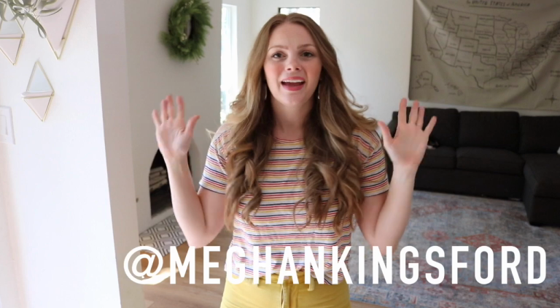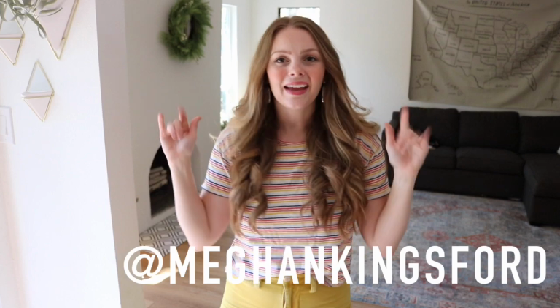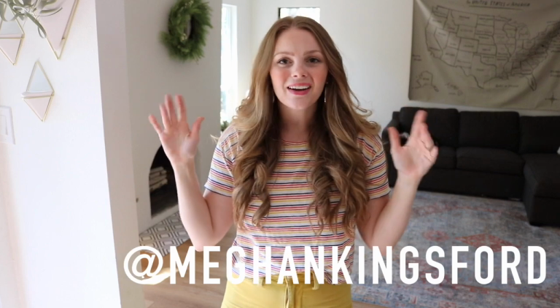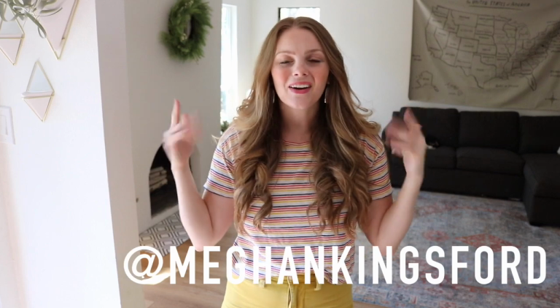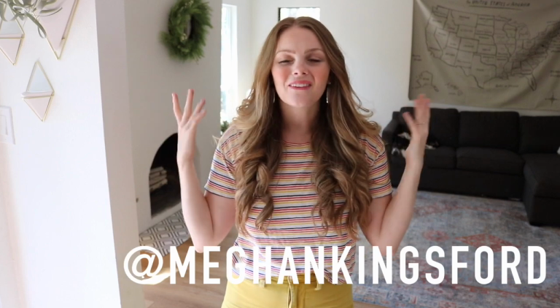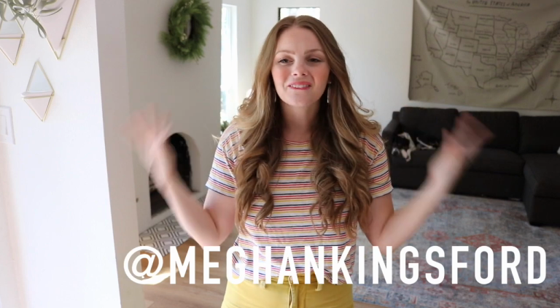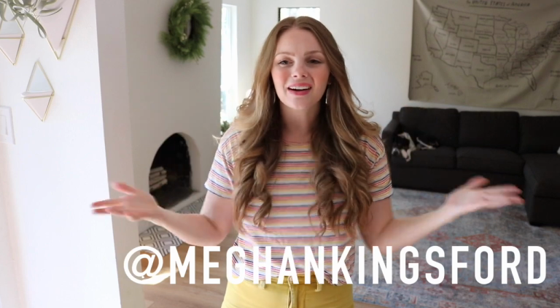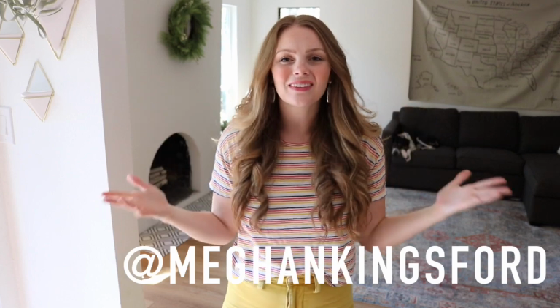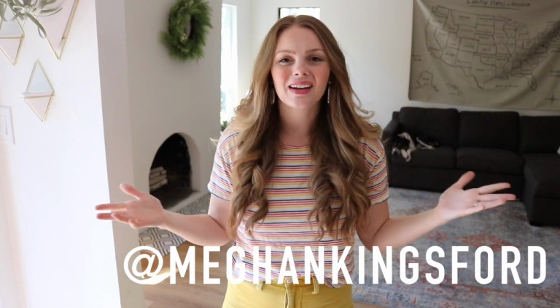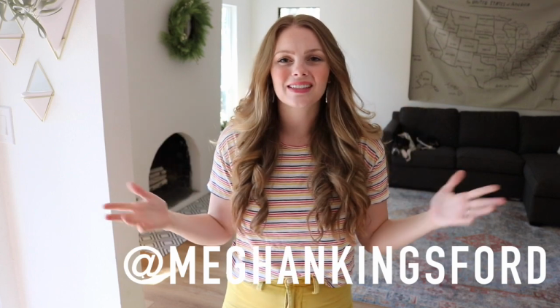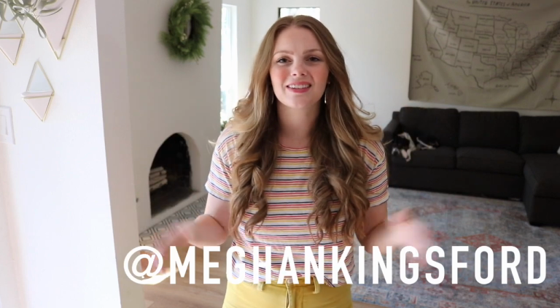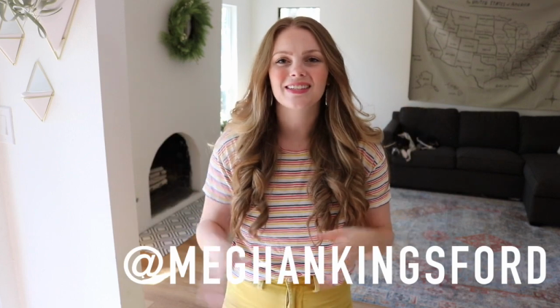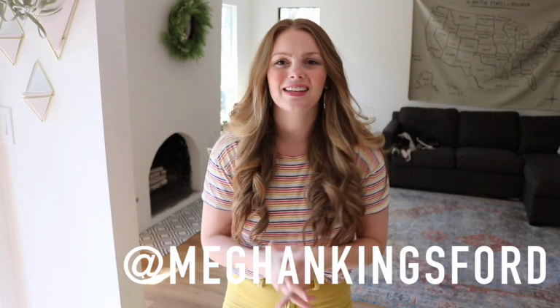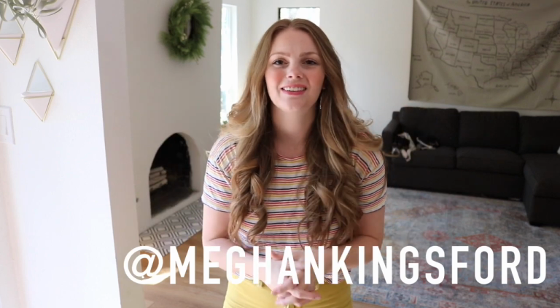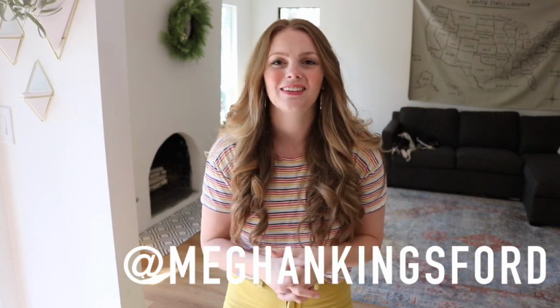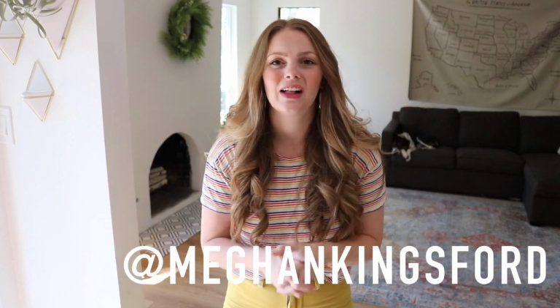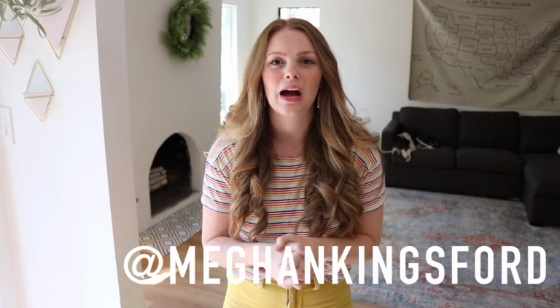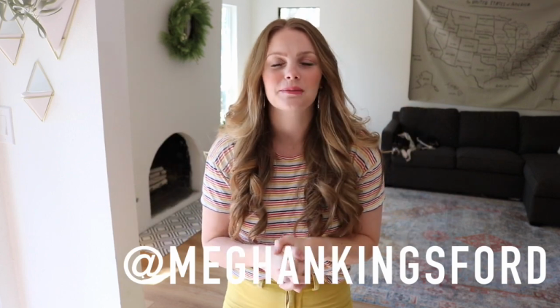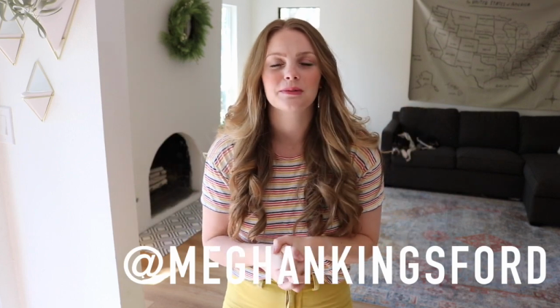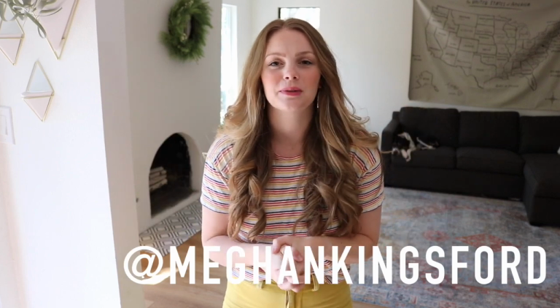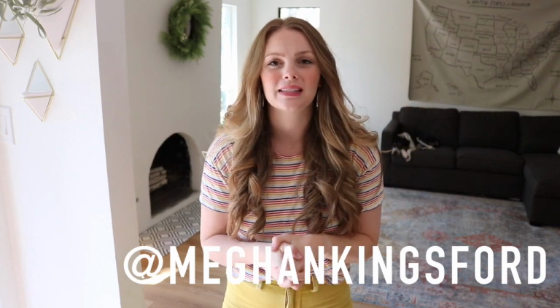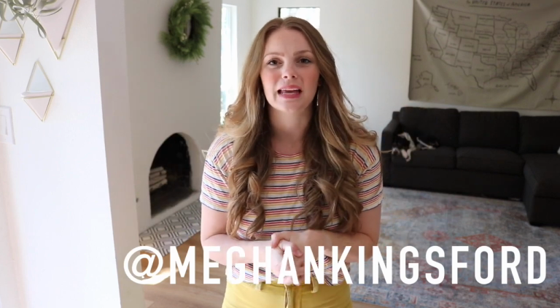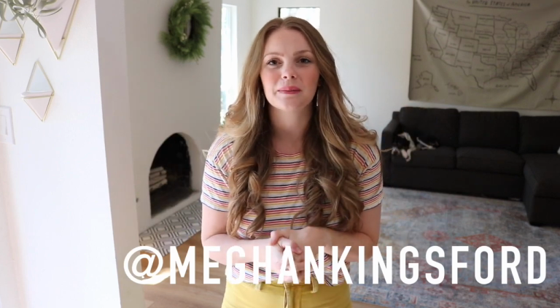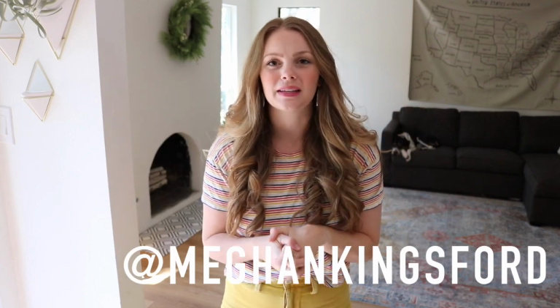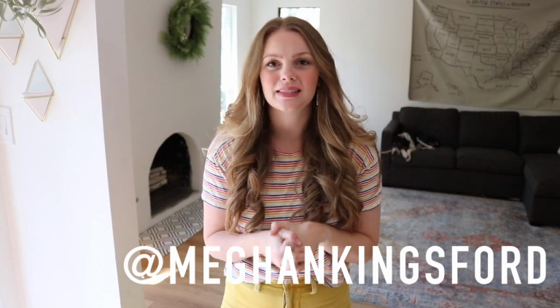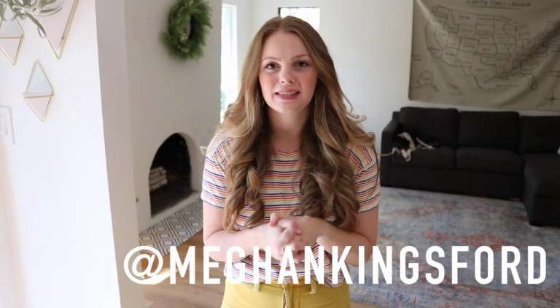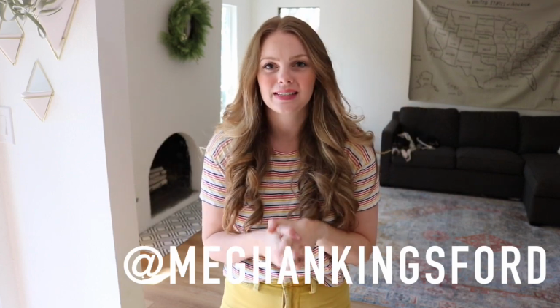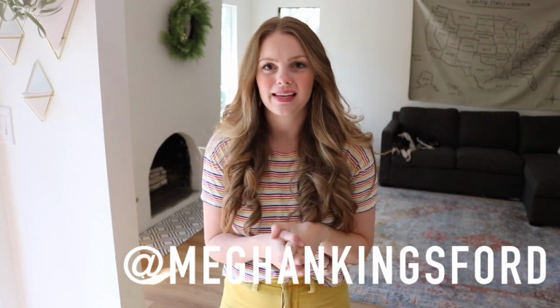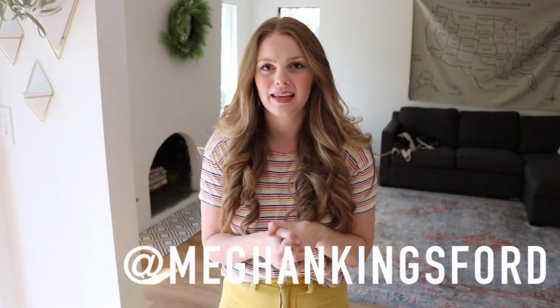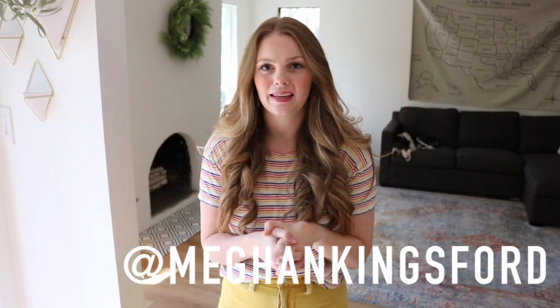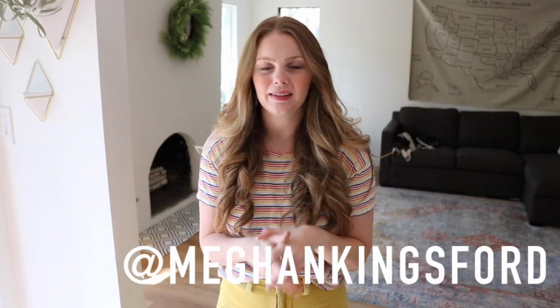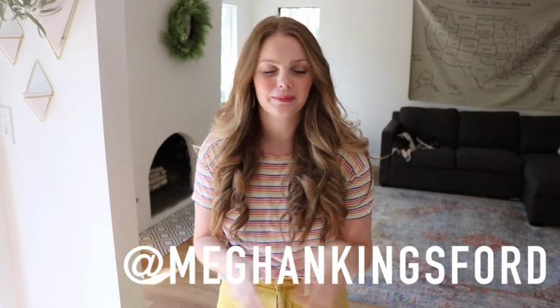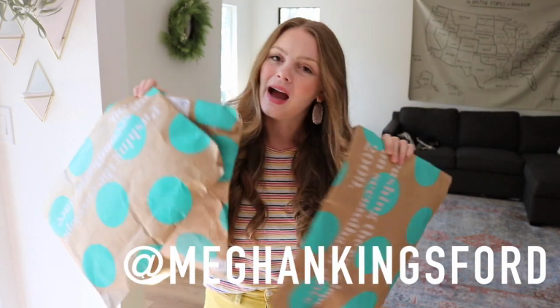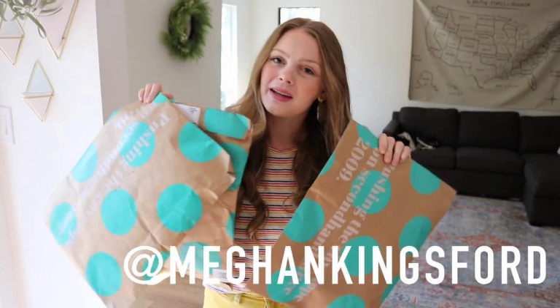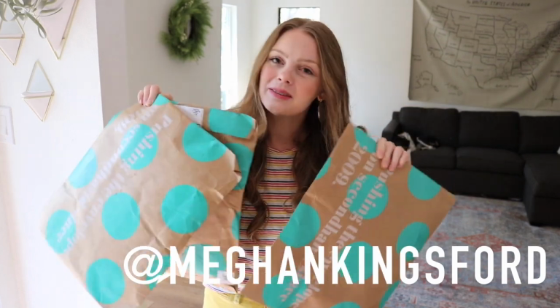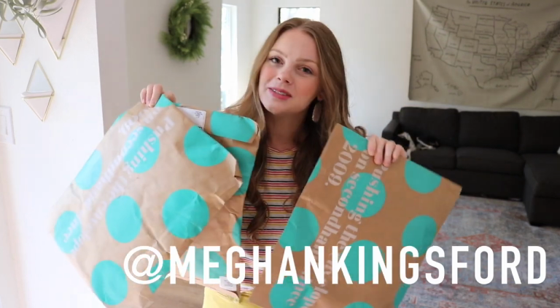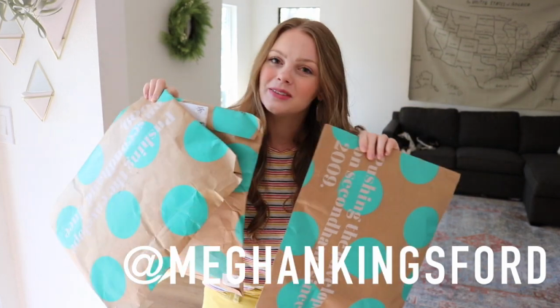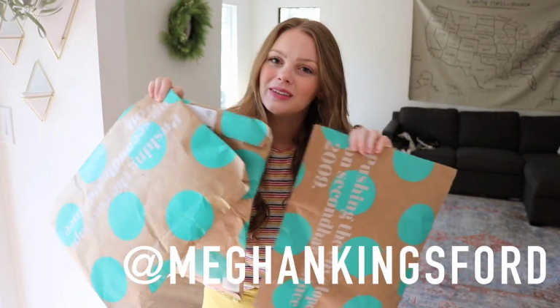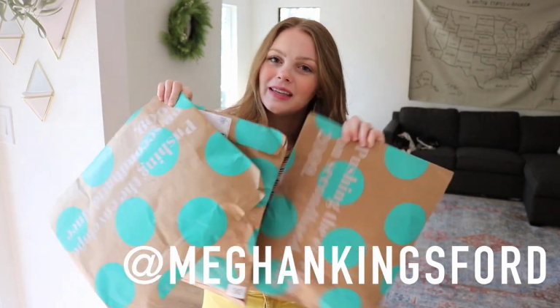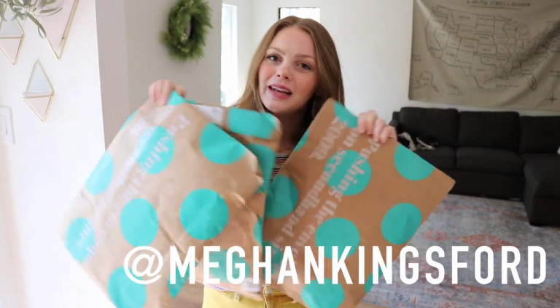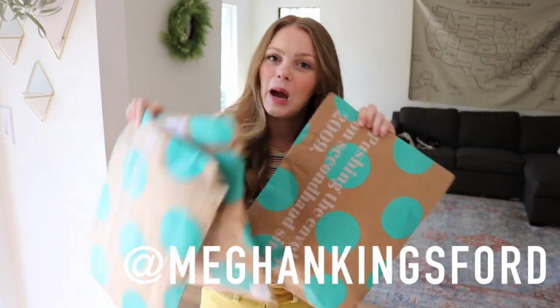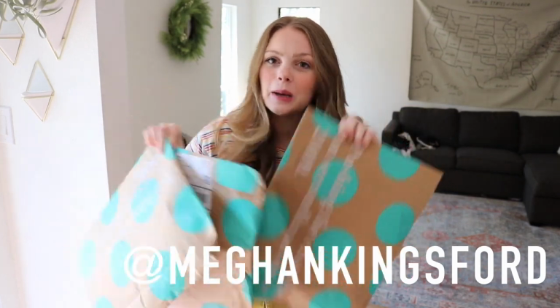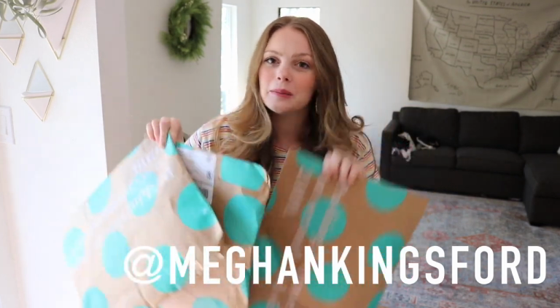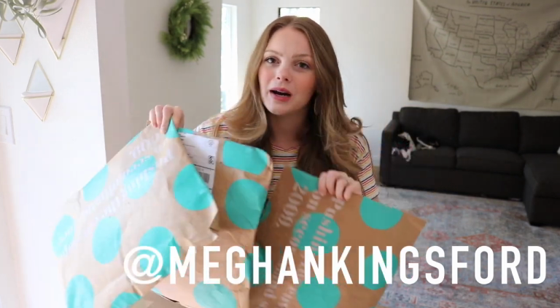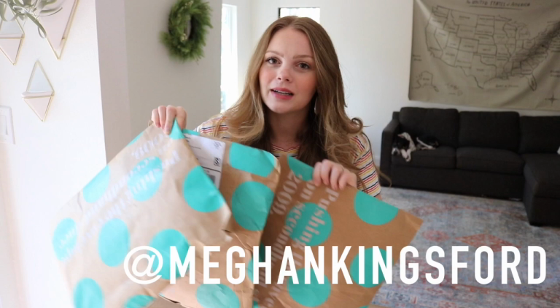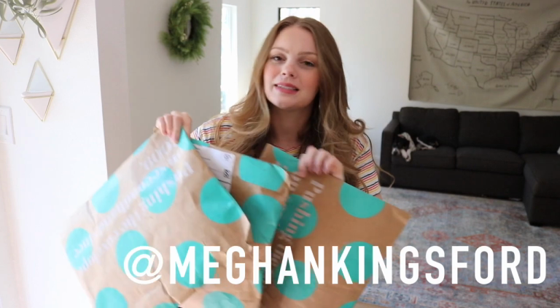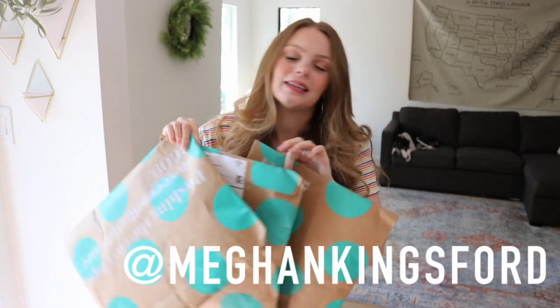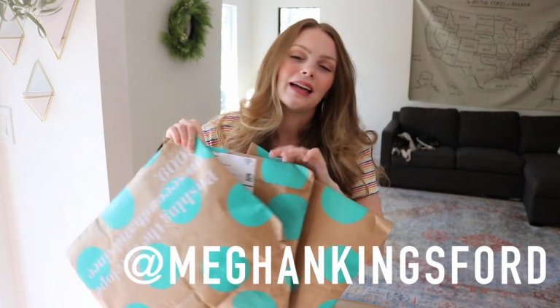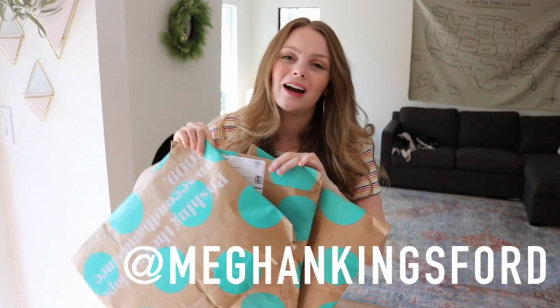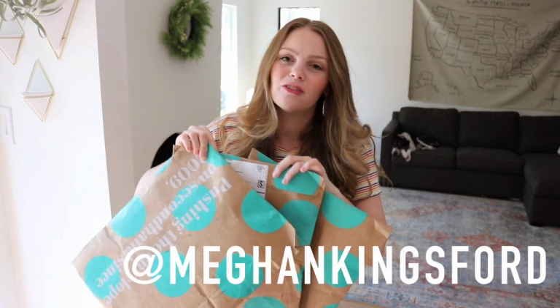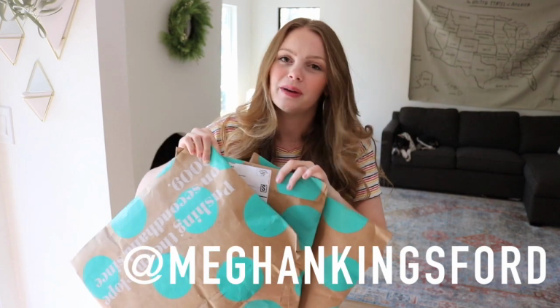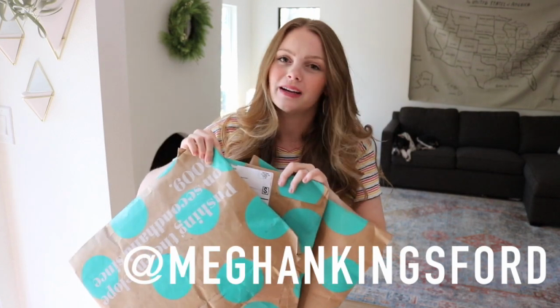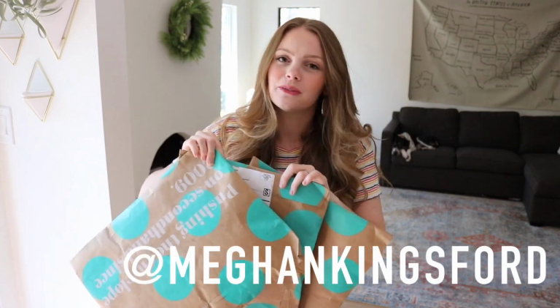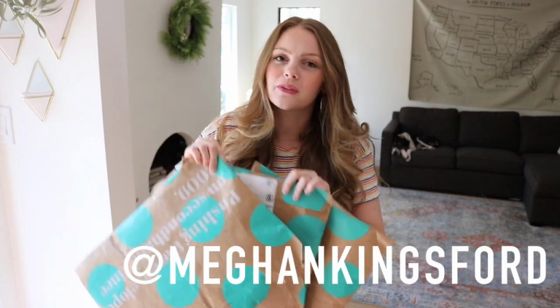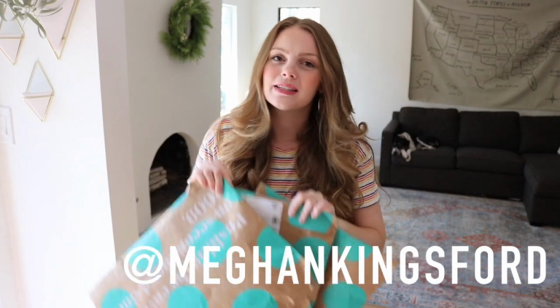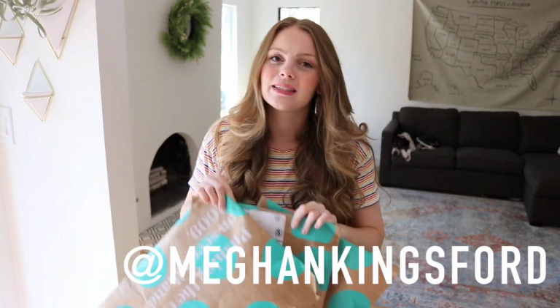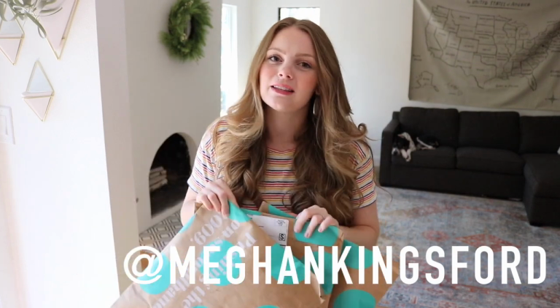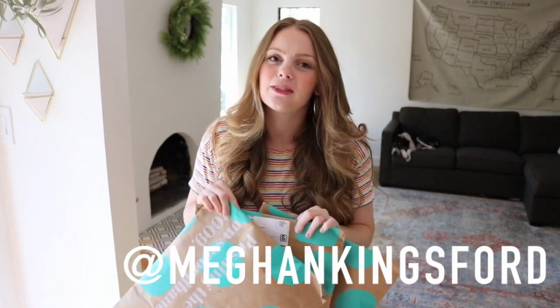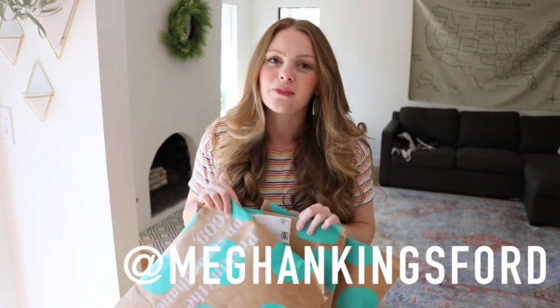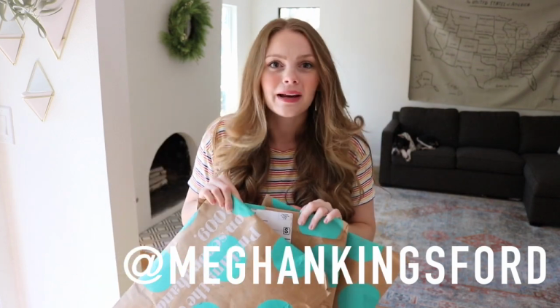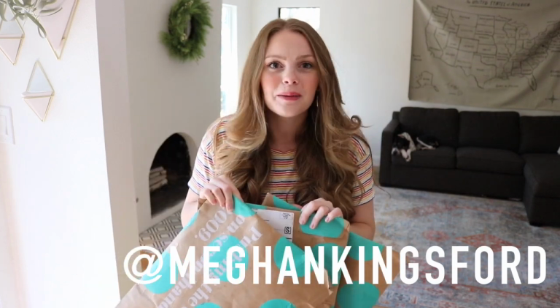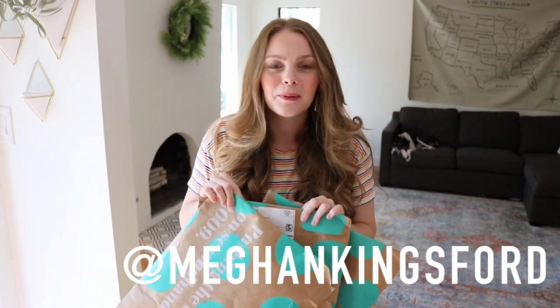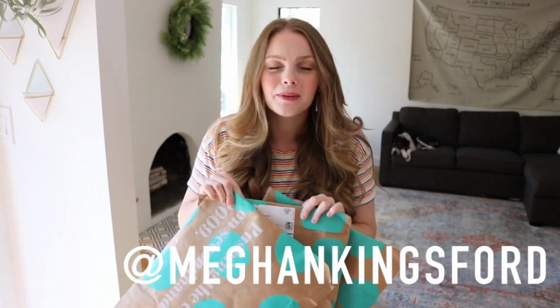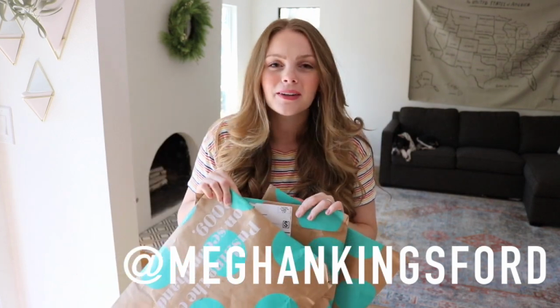Hey y'all, welcome back to my channel. I'm super excited because today I am doing an unboxing of my recent ThredUP order.